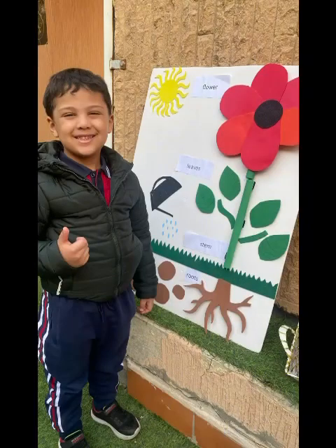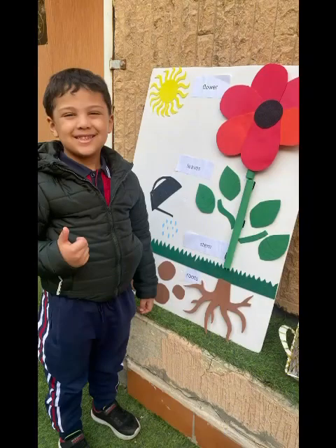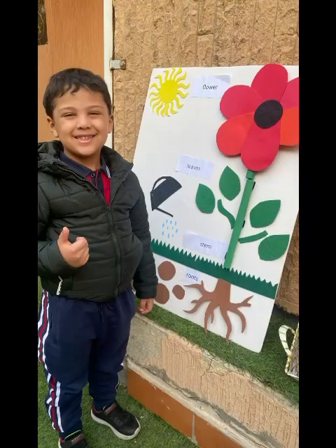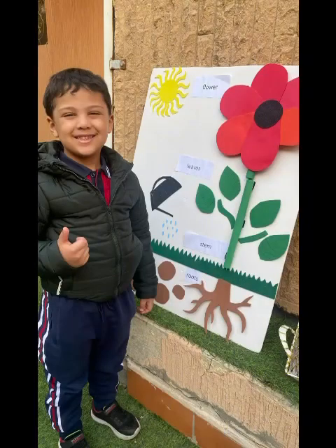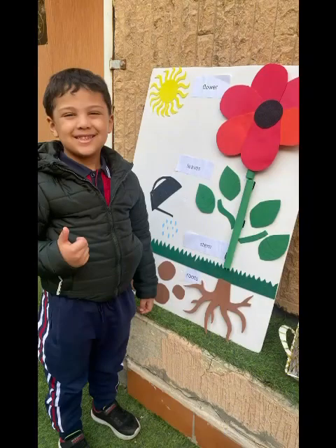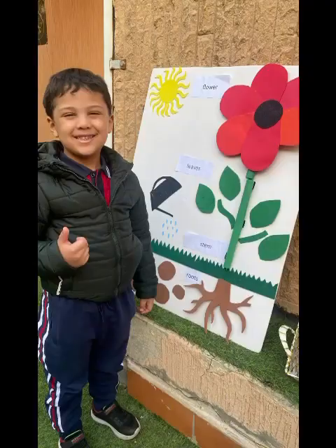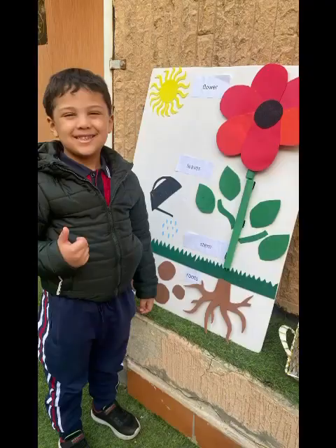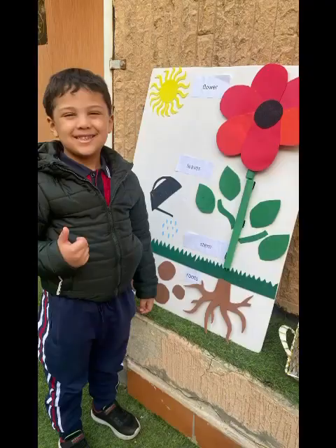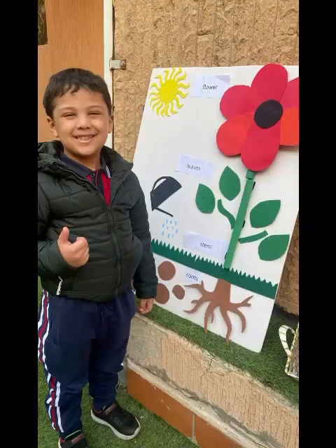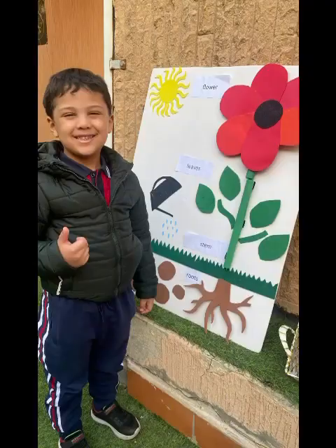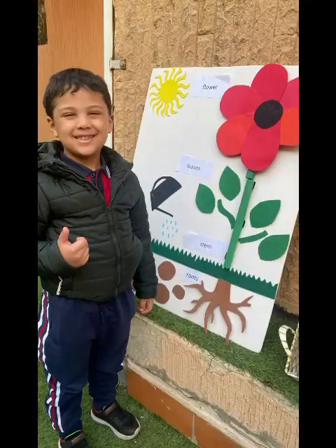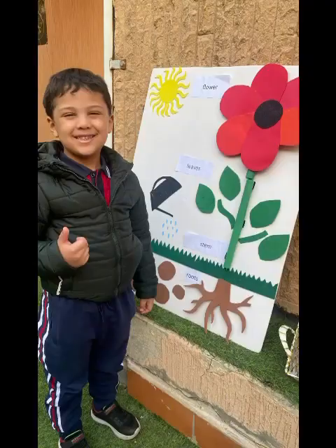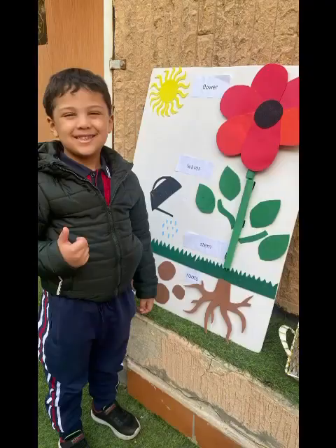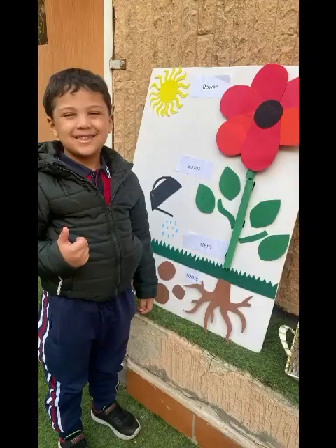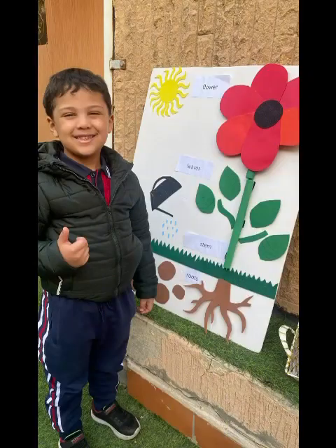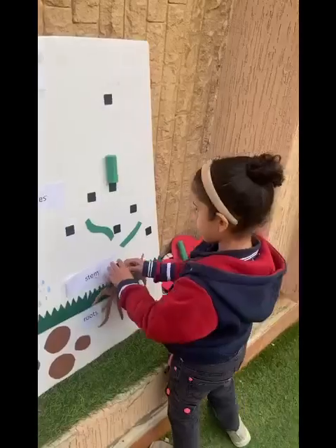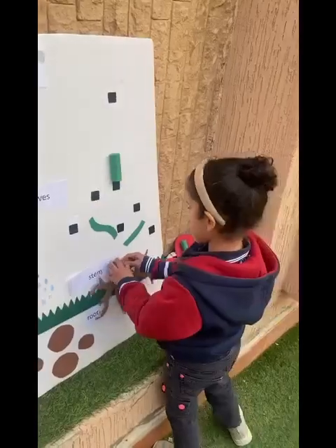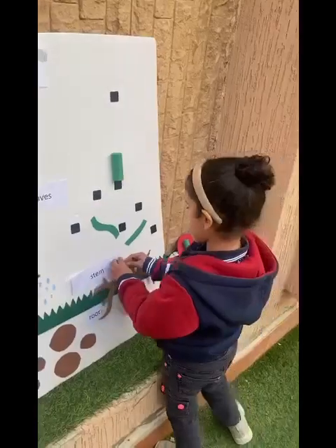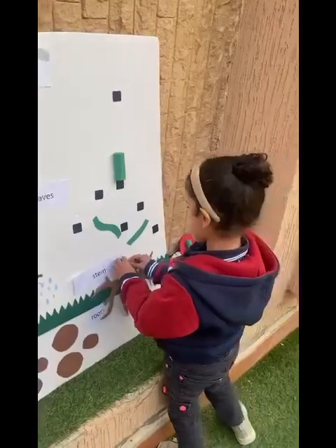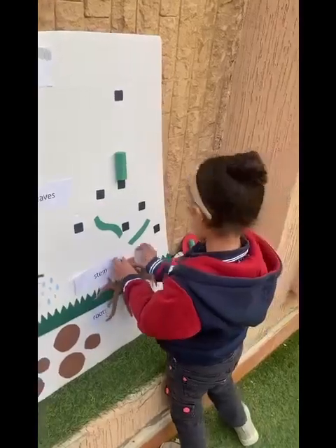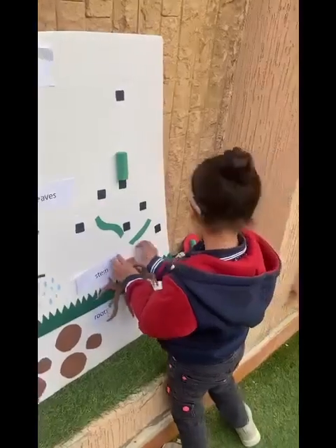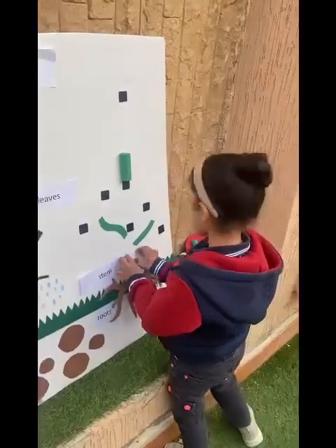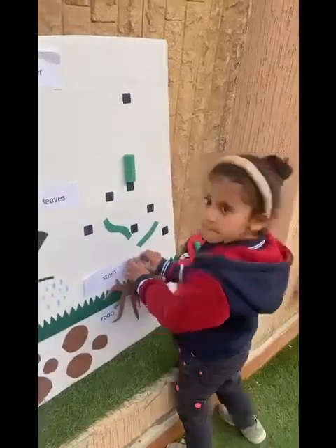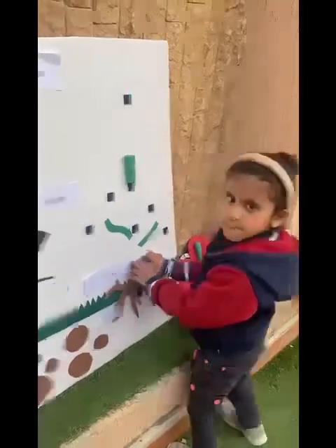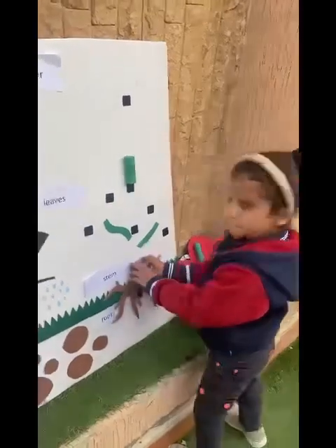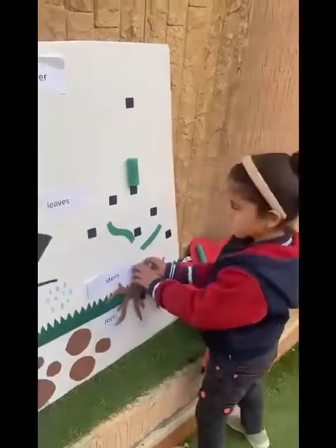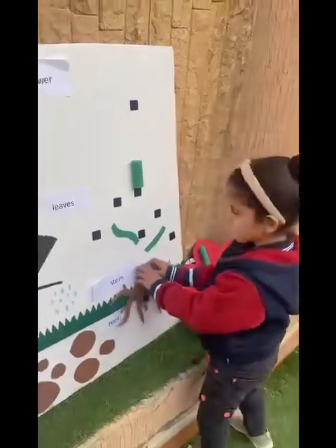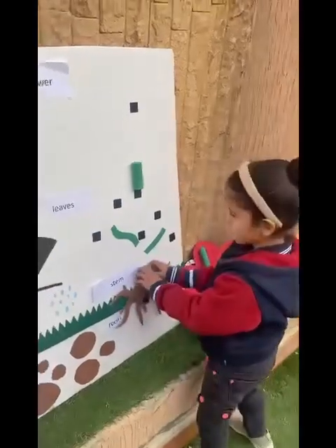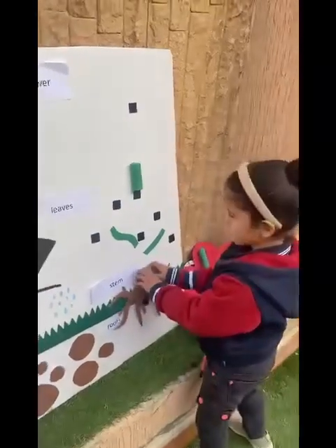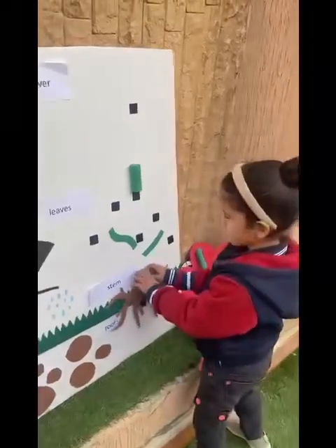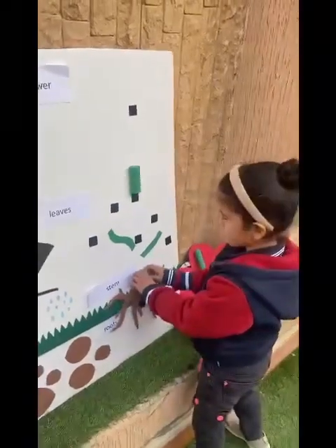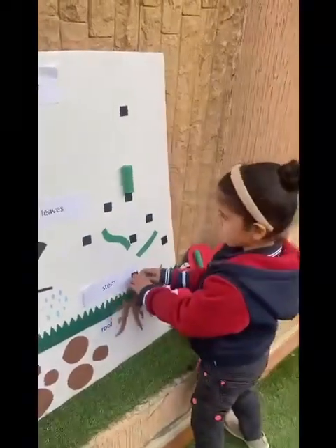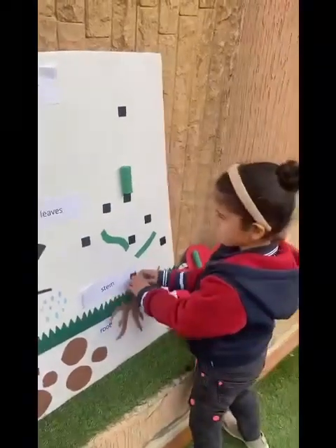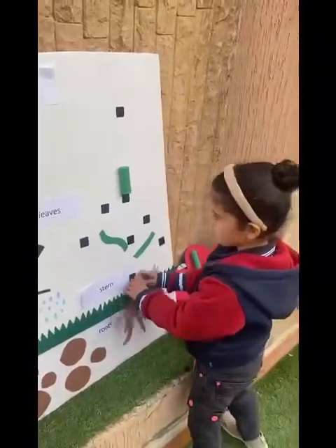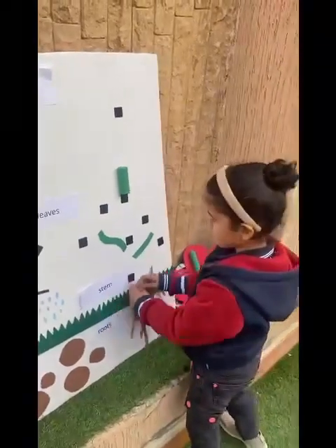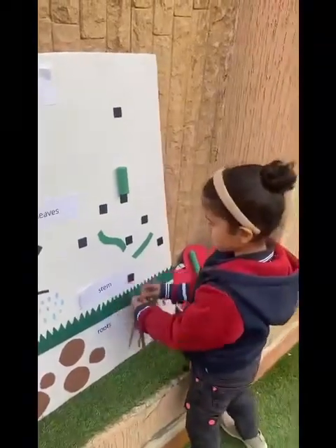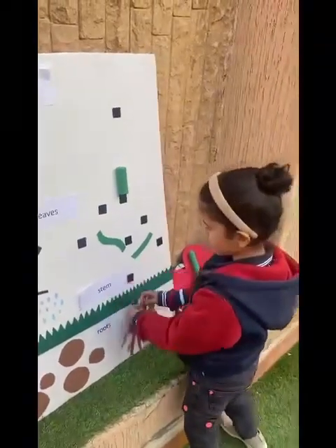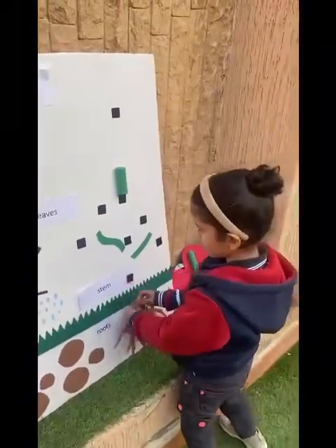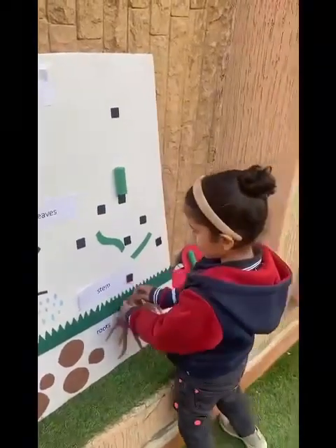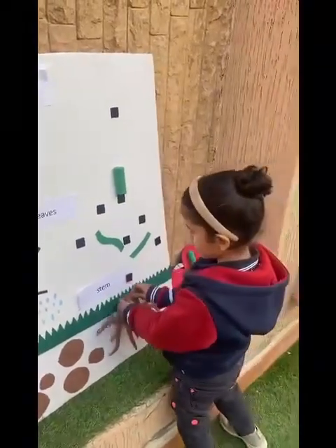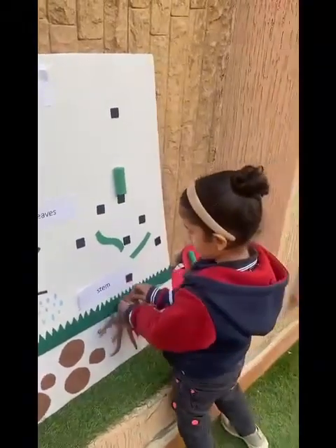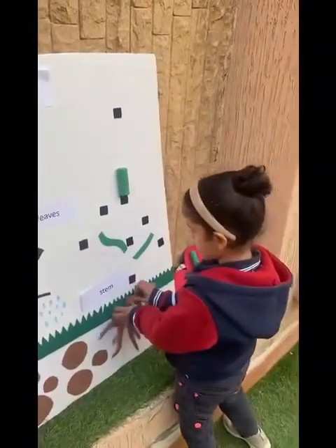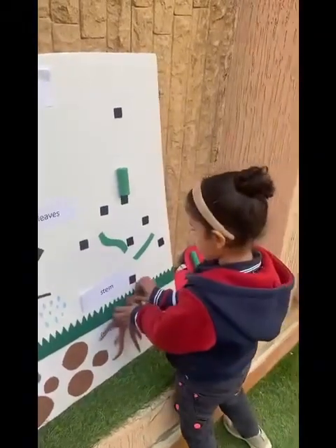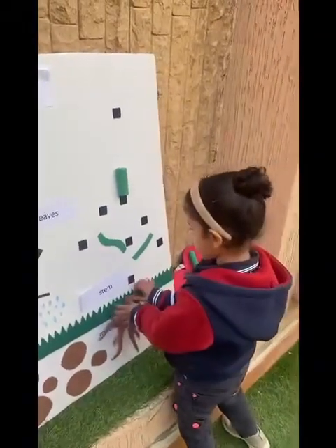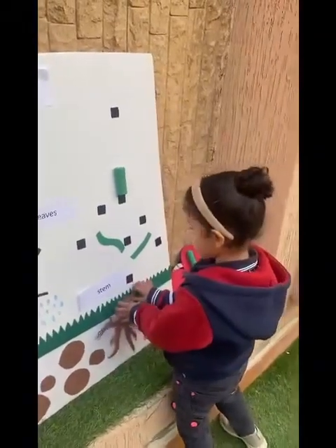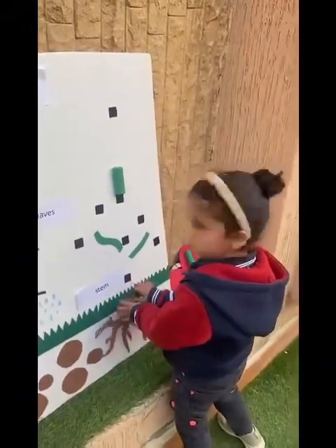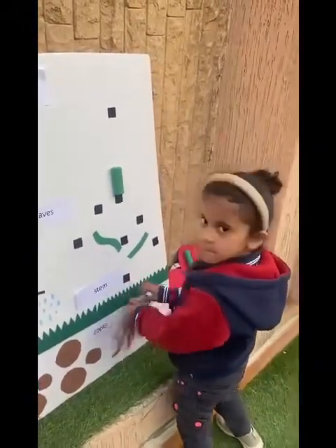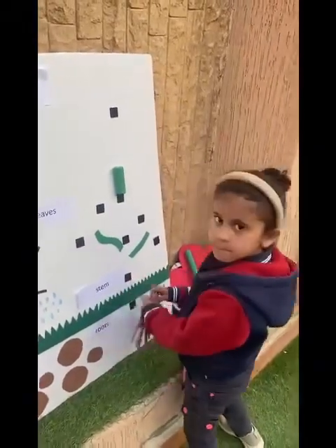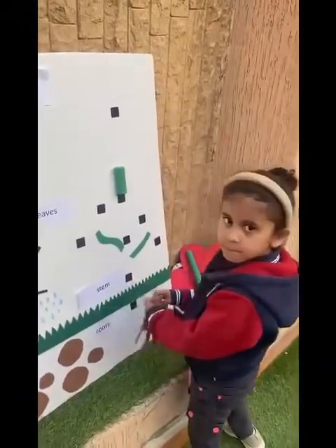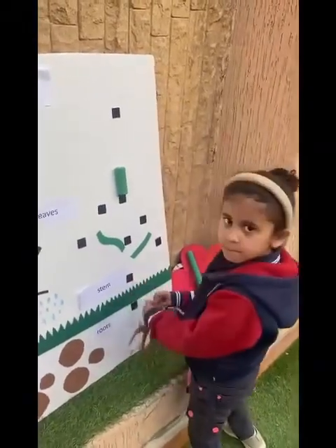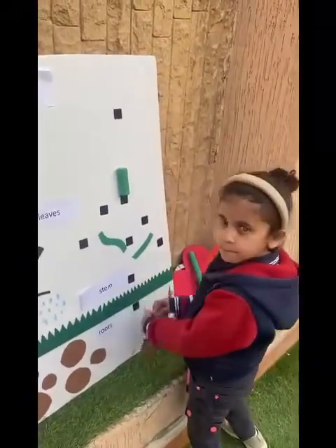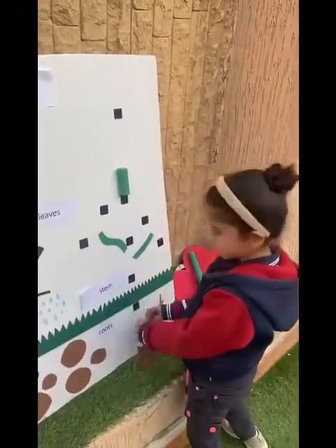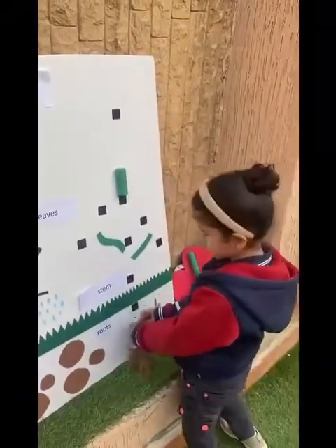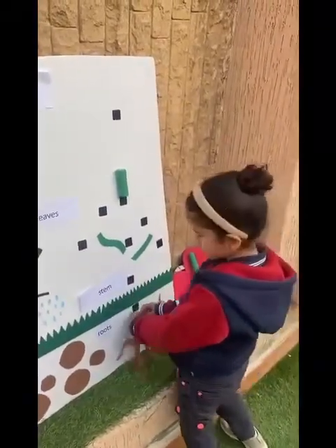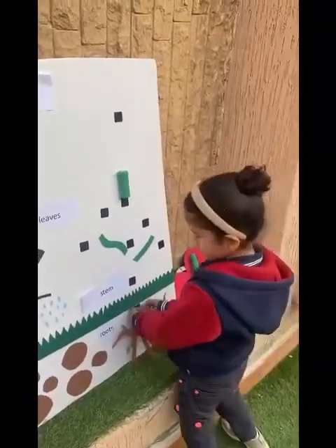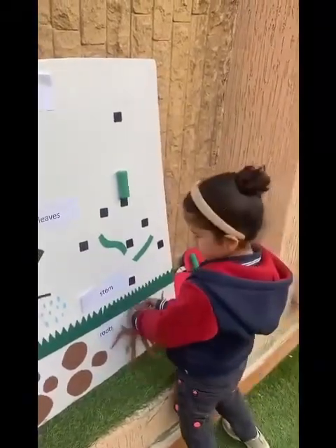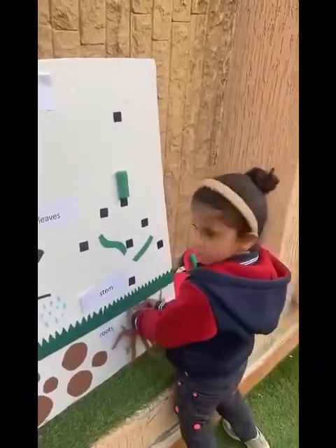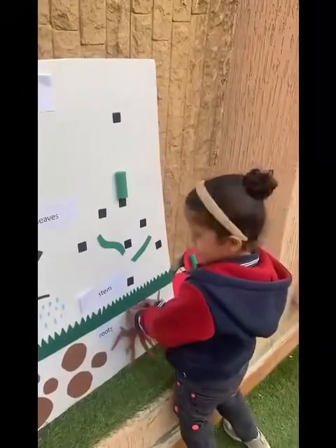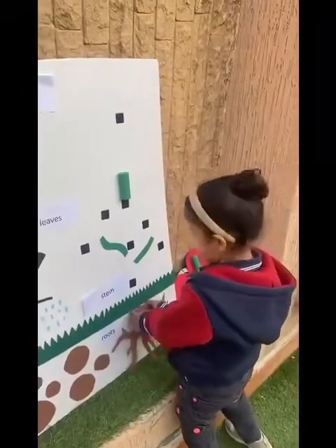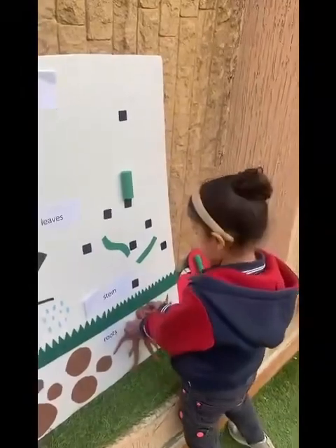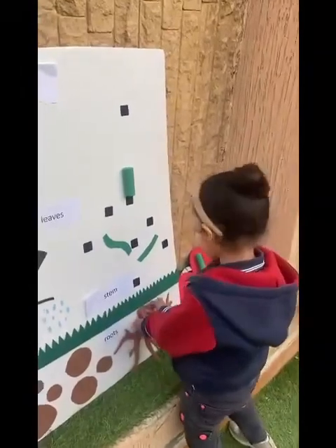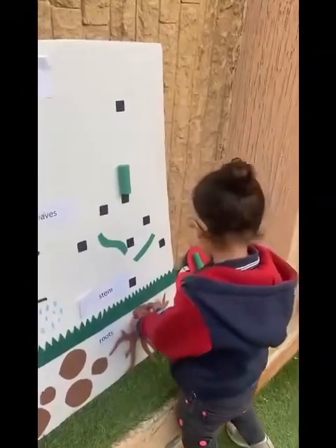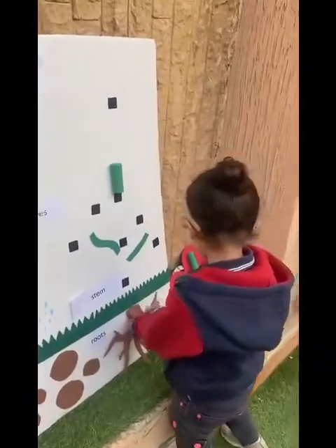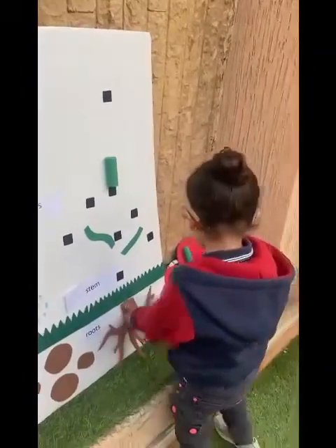Roots, stem, leaves, the flower needs sun and air and a little rain shower.